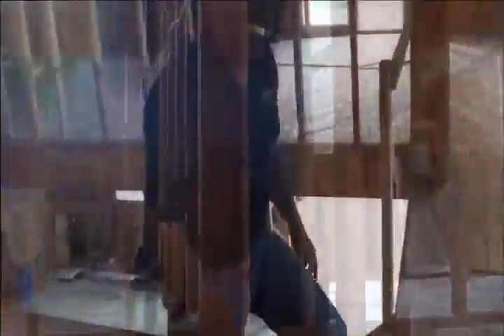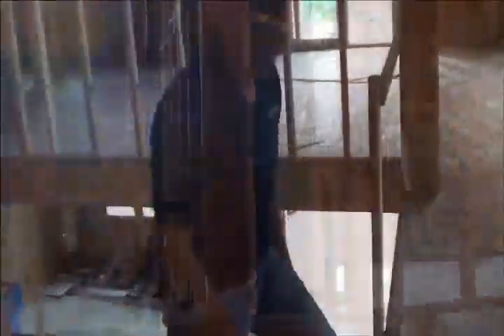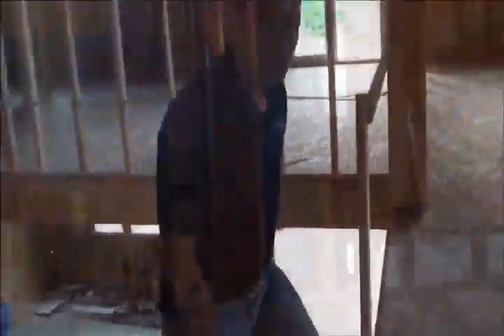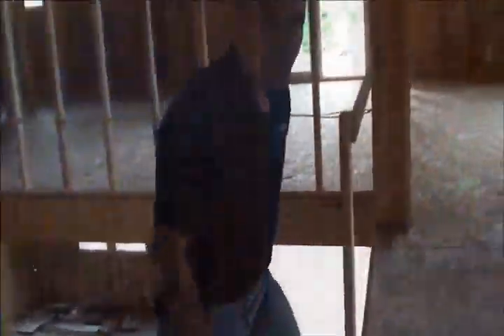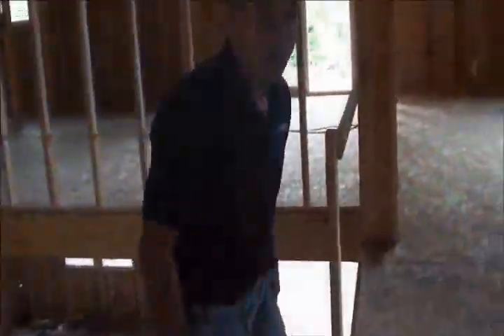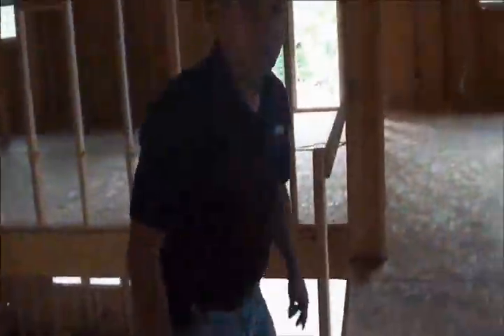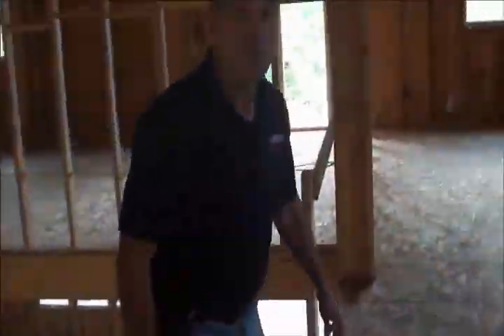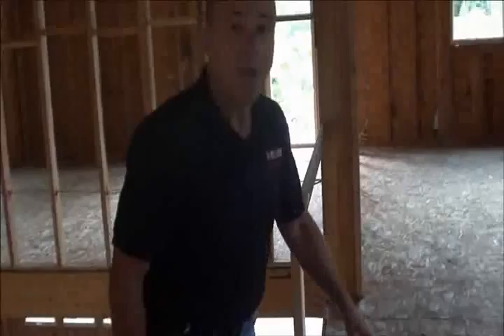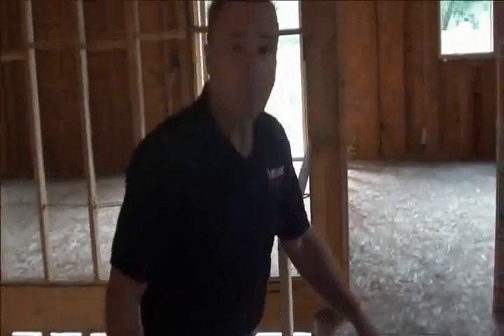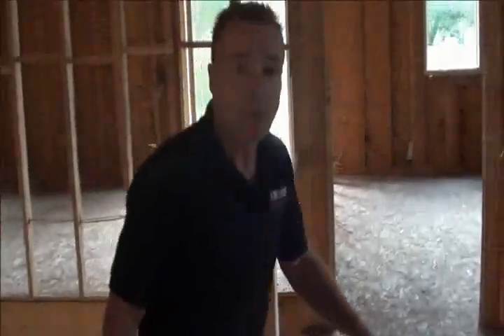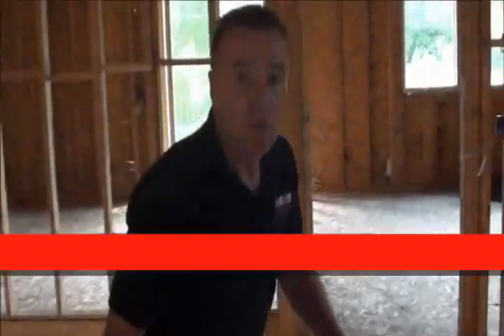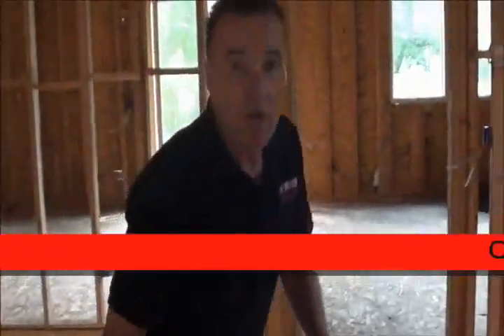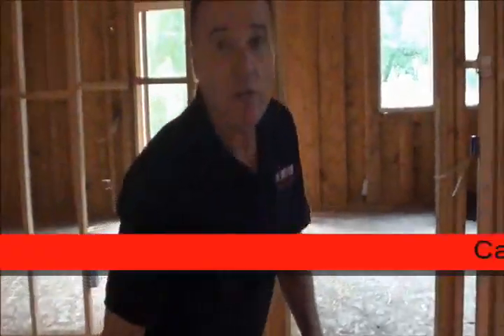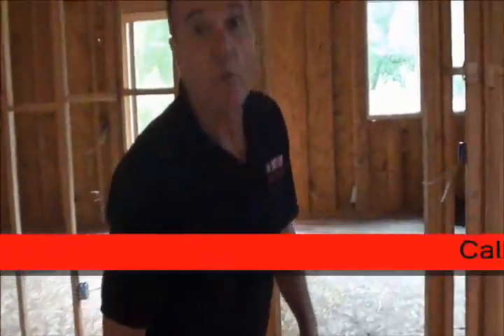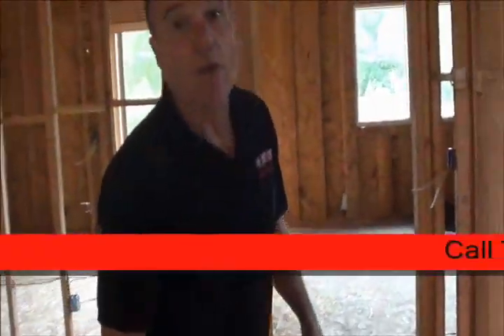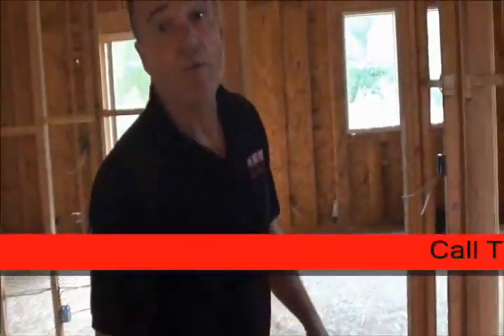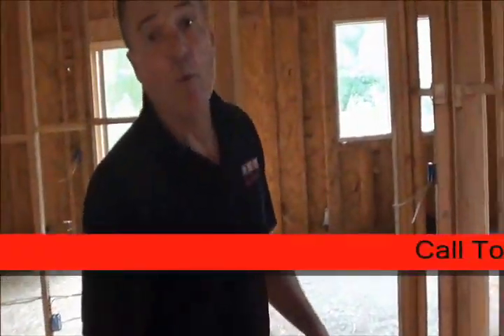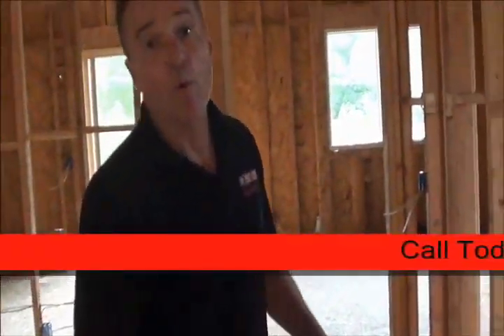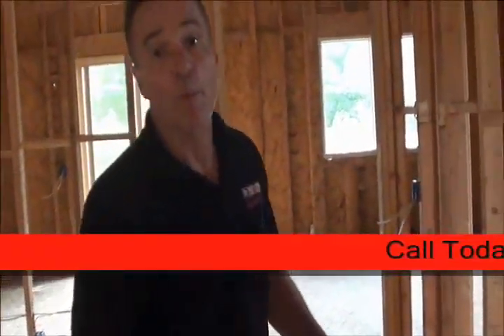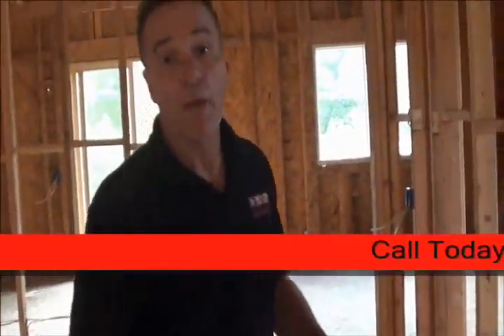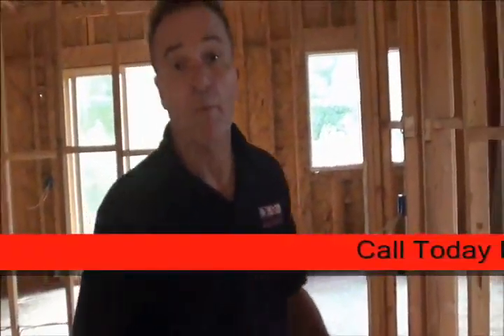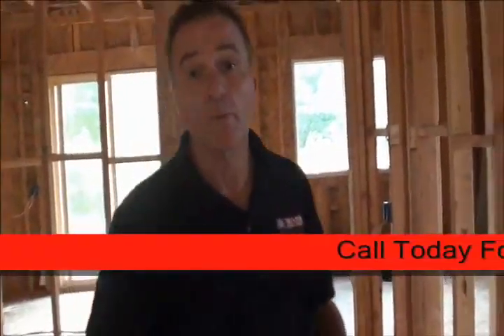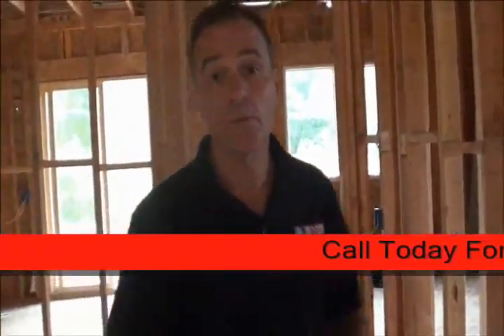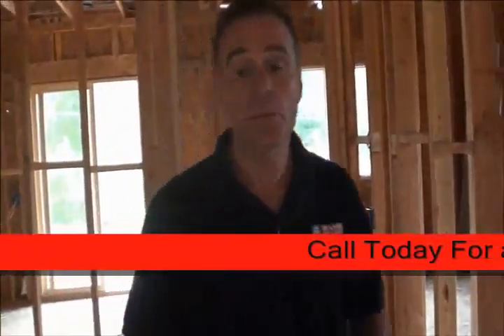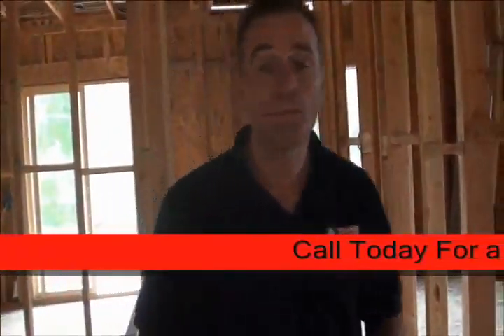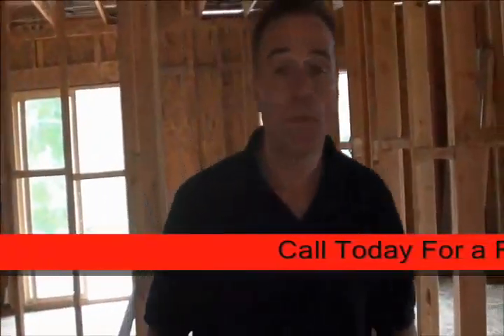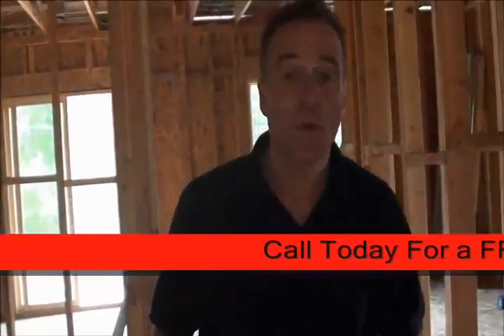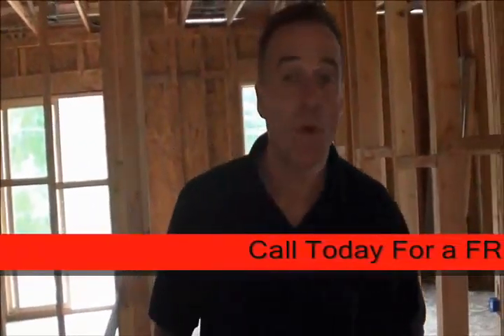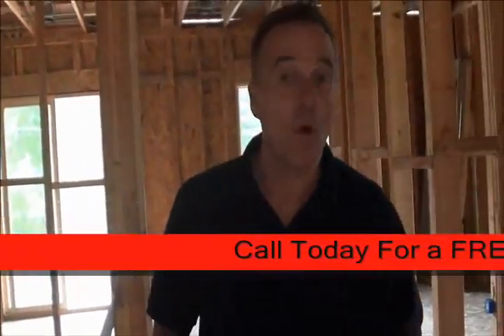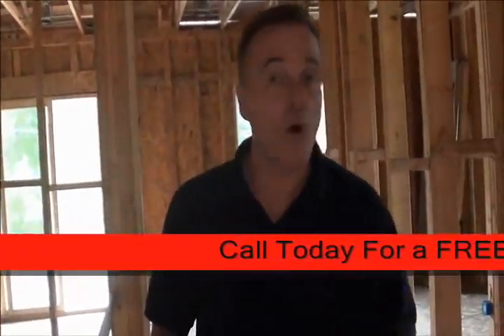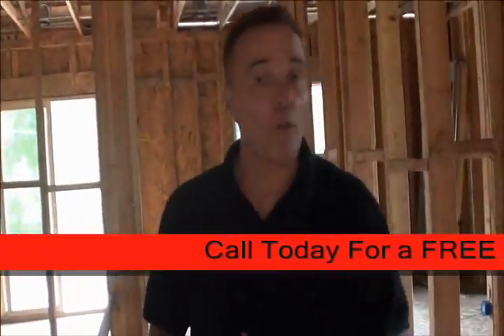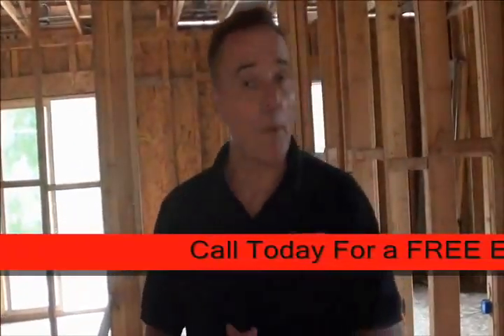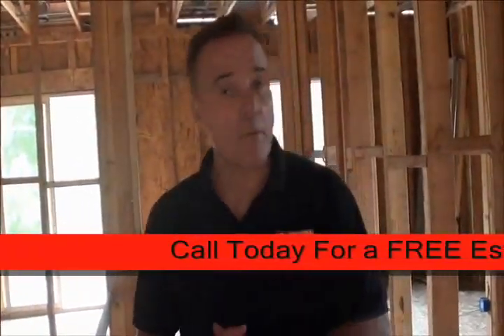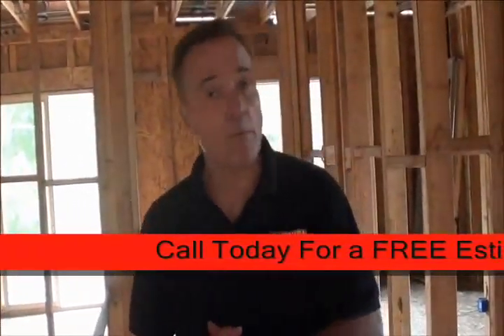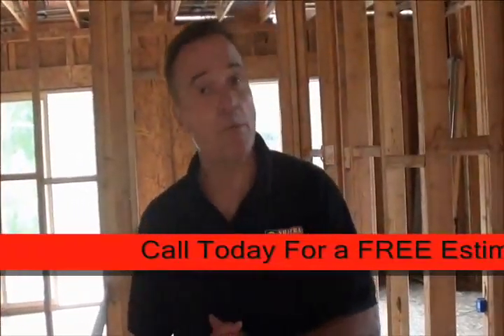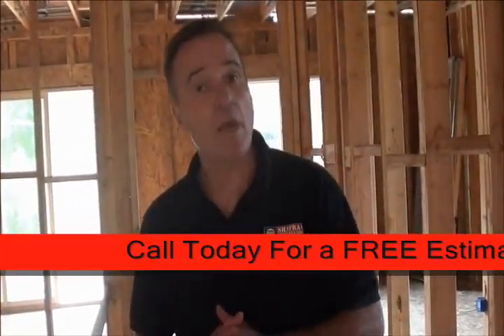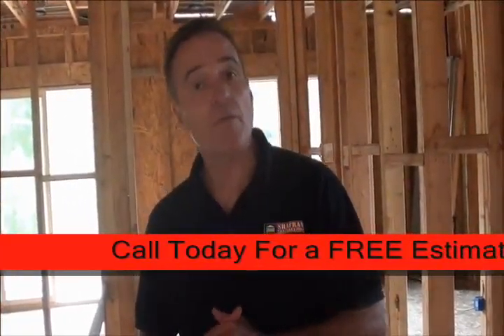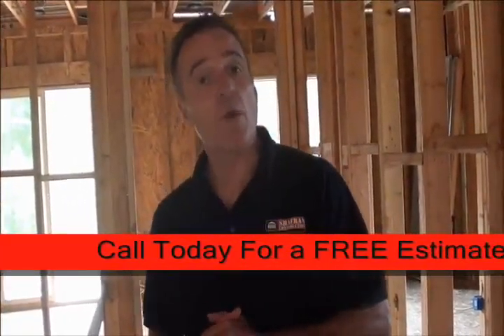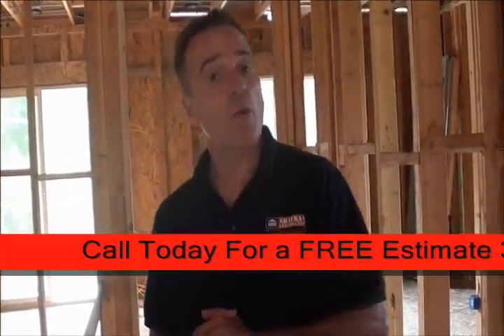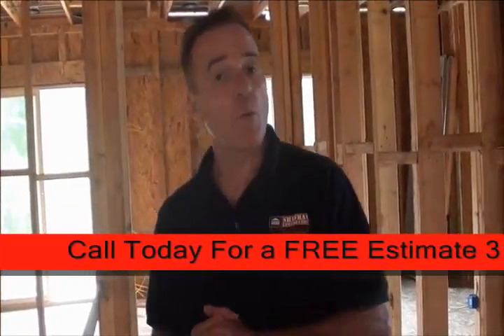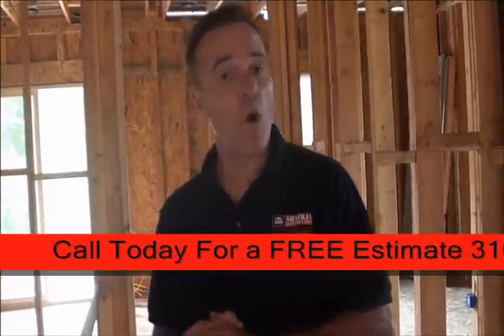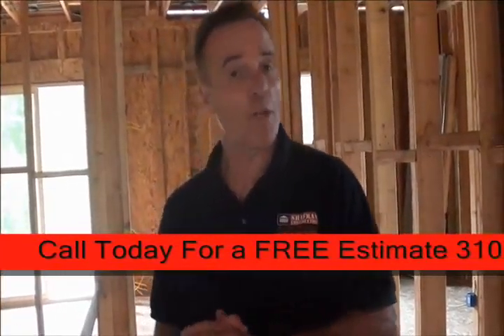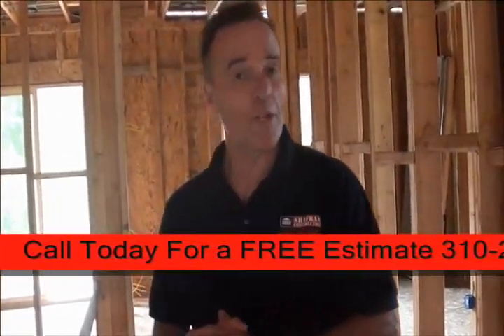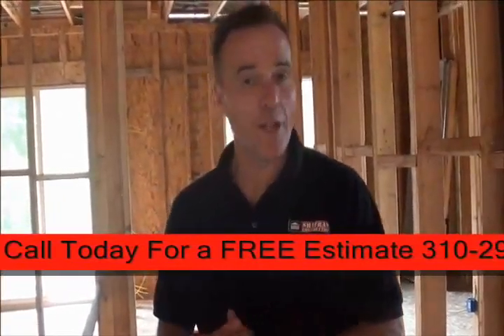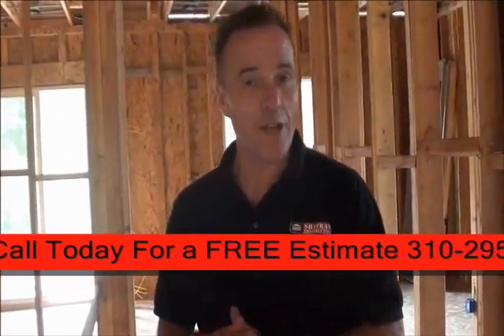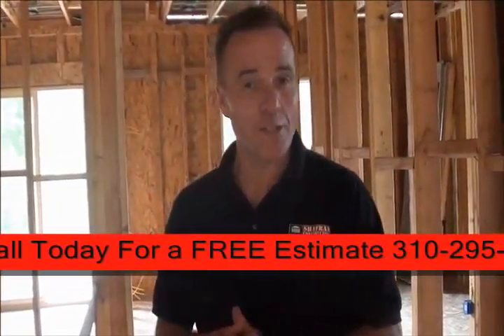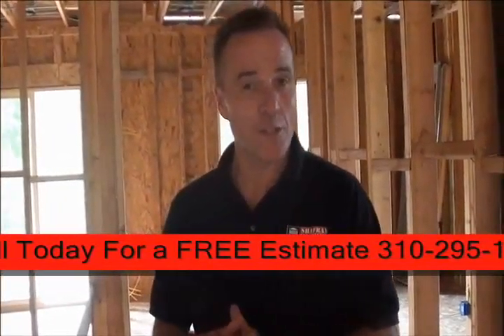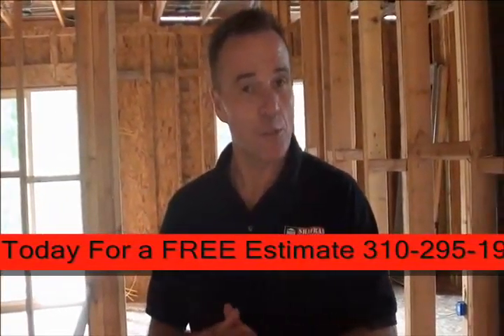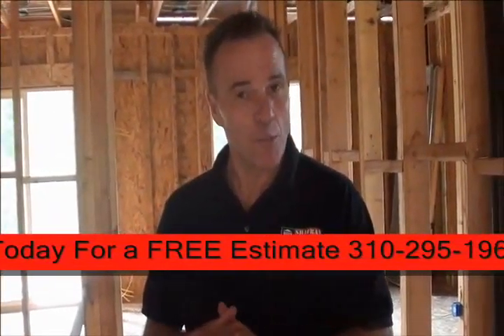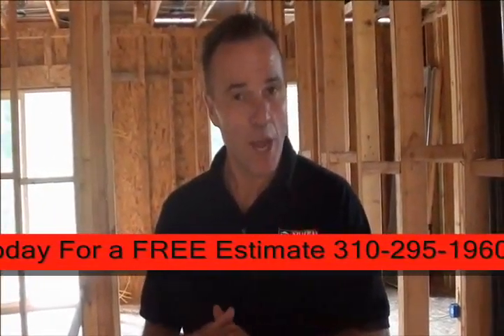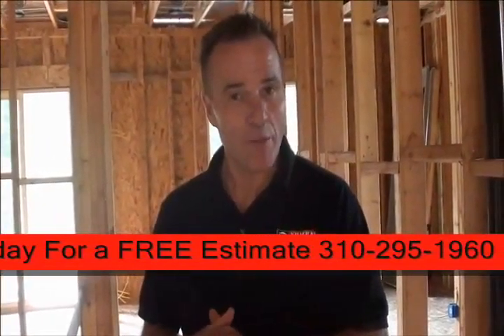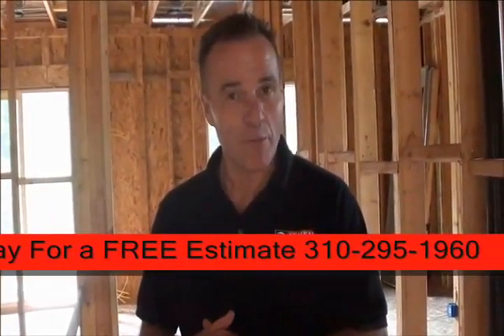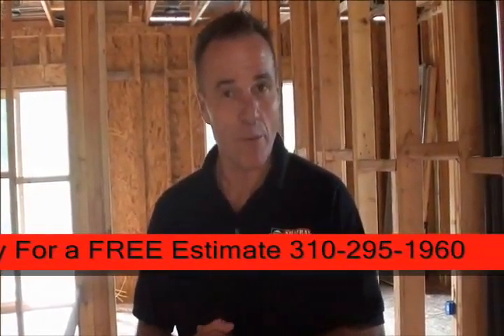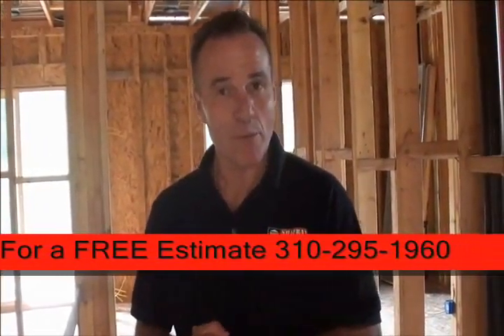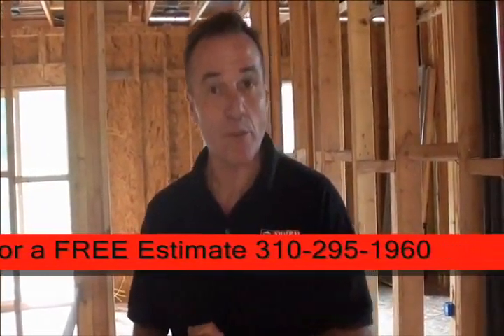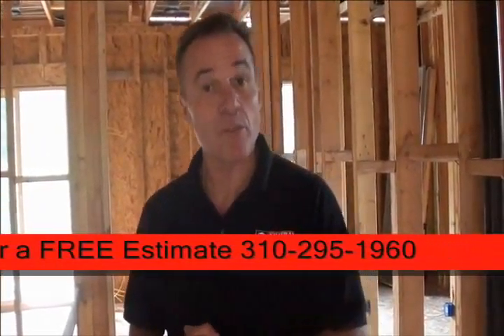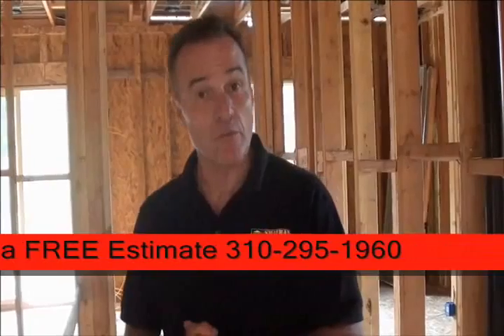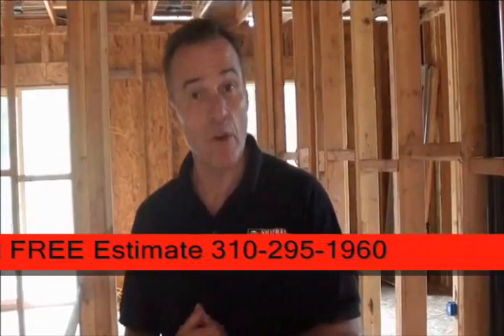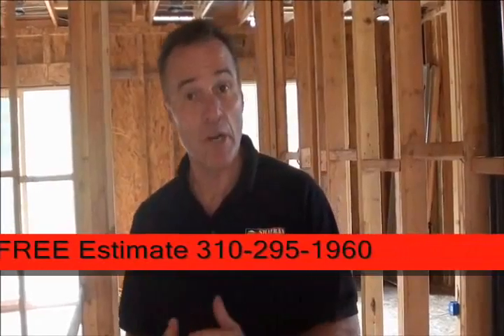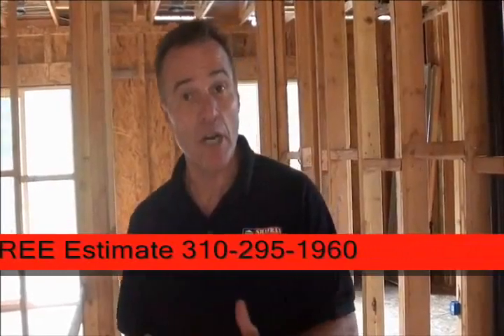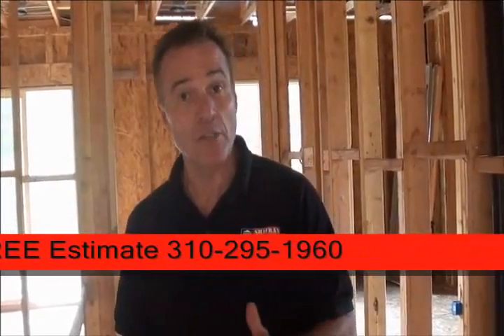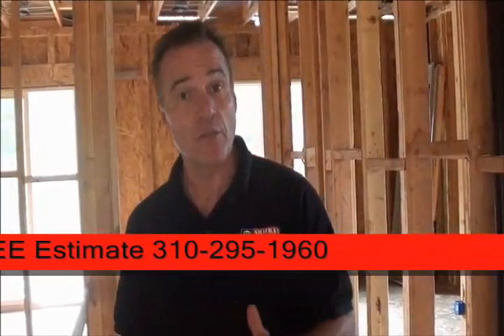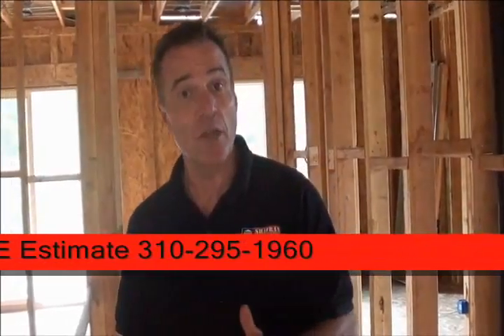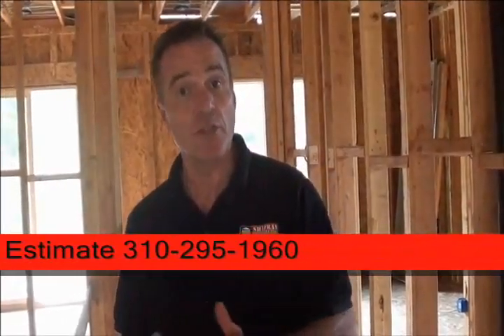At the top of the stairs, we have four bedrooms. All the bedrooms have their own walk-in closets and bathrooms — it's a very nice feature.